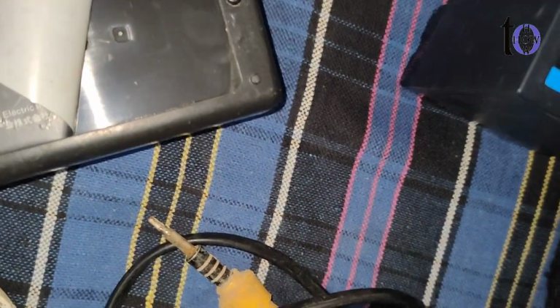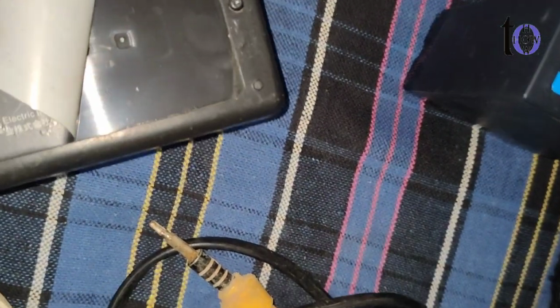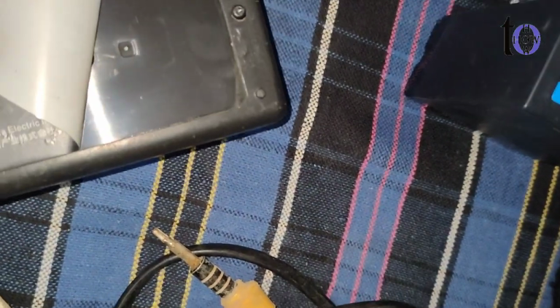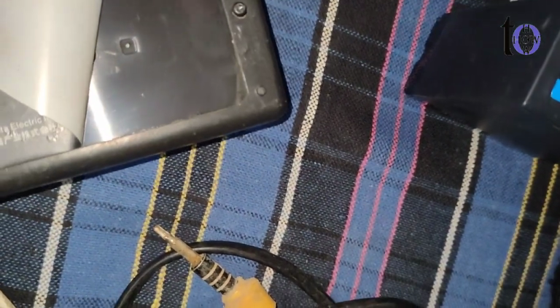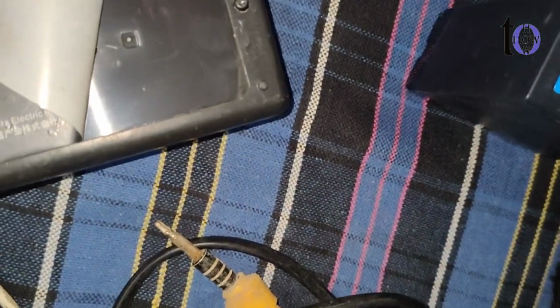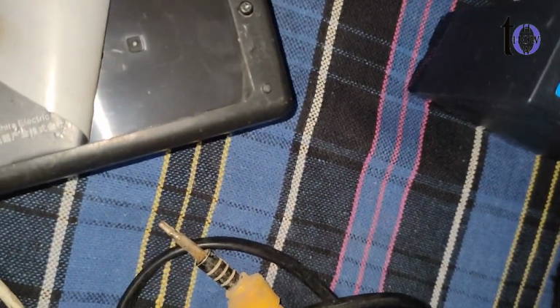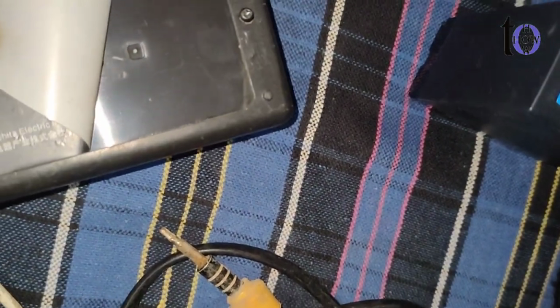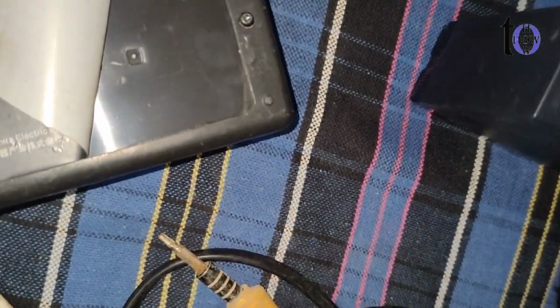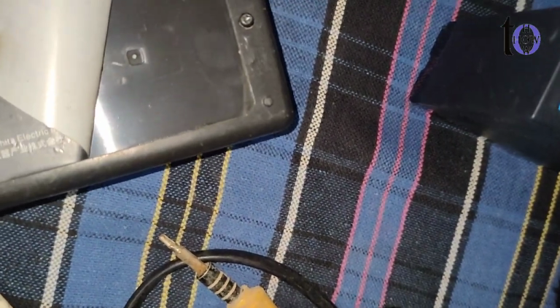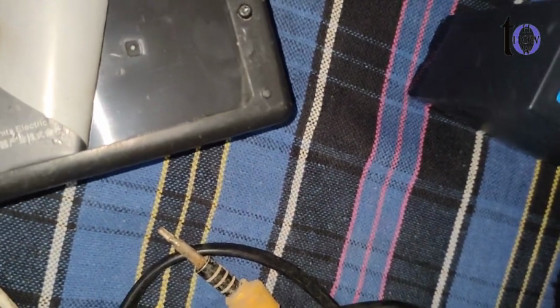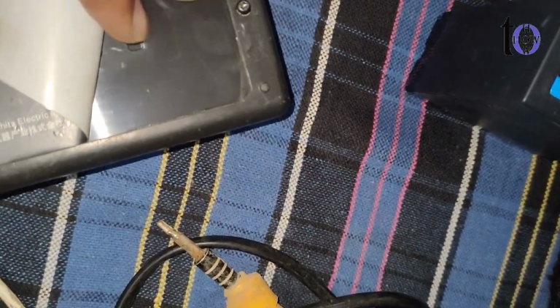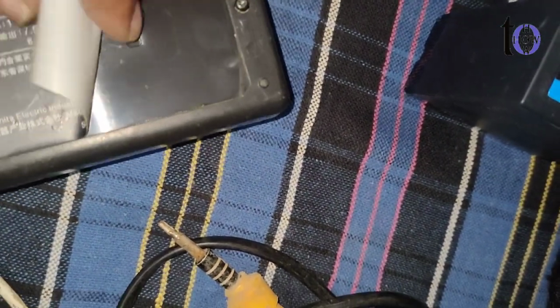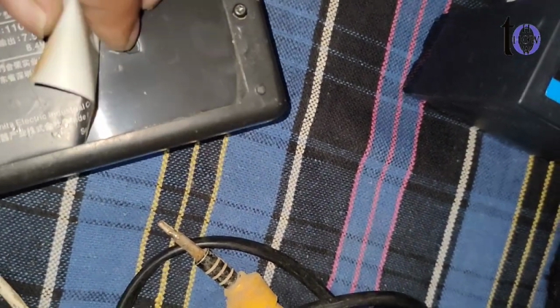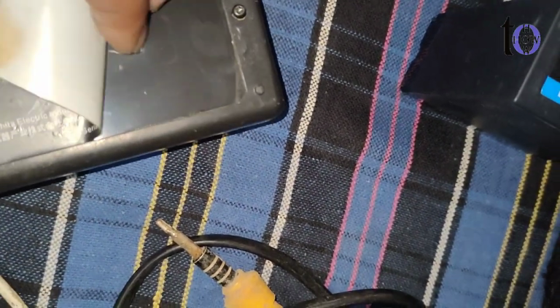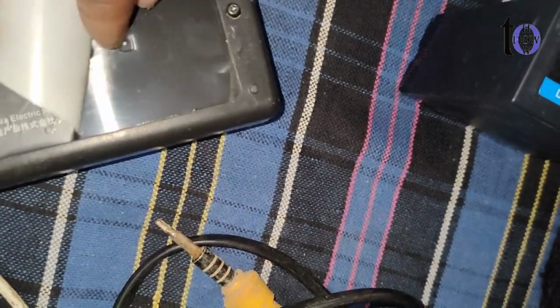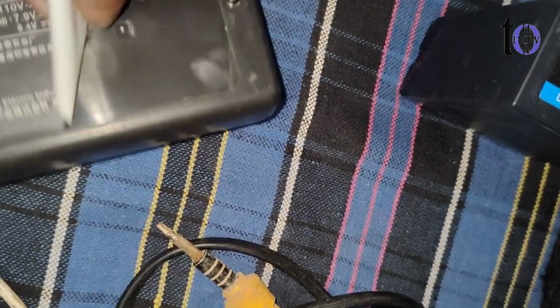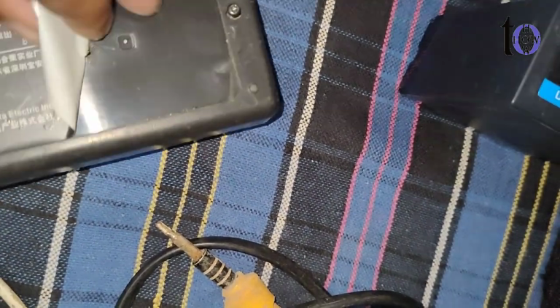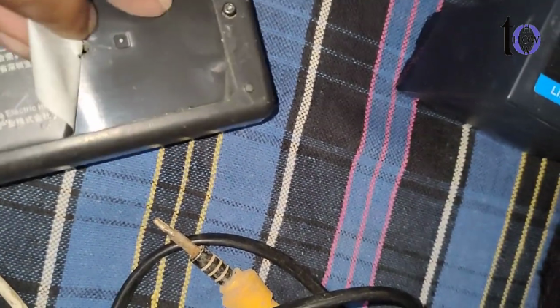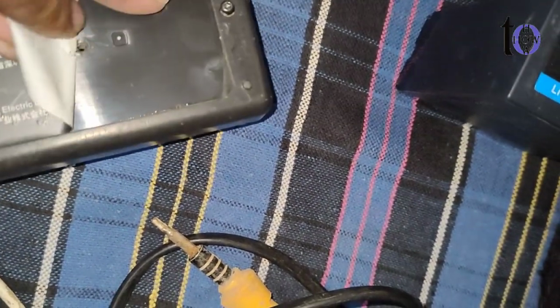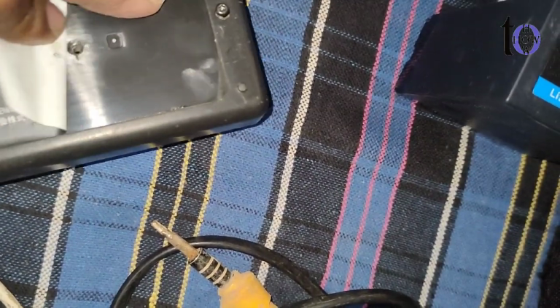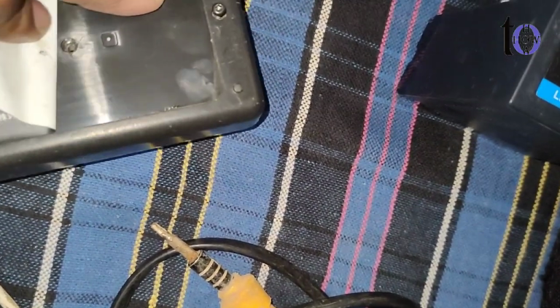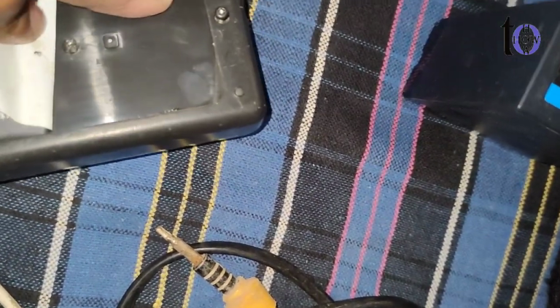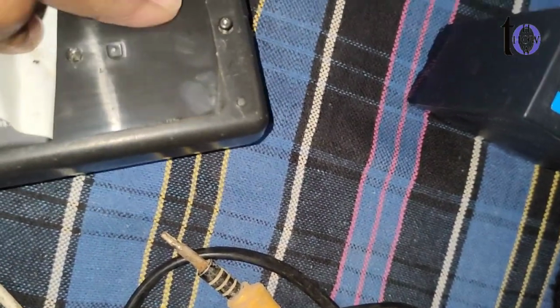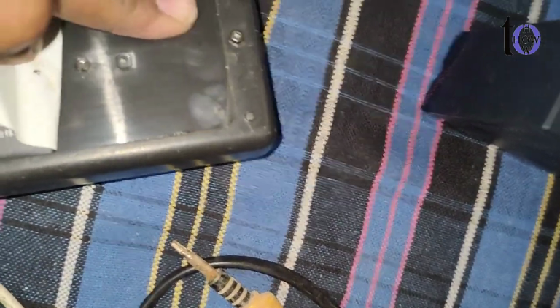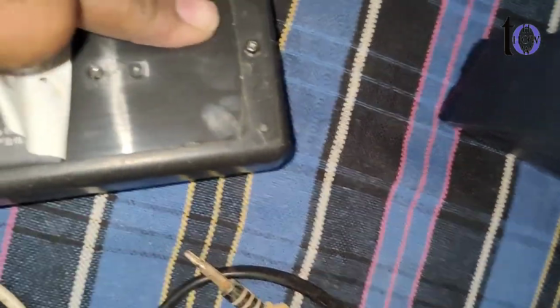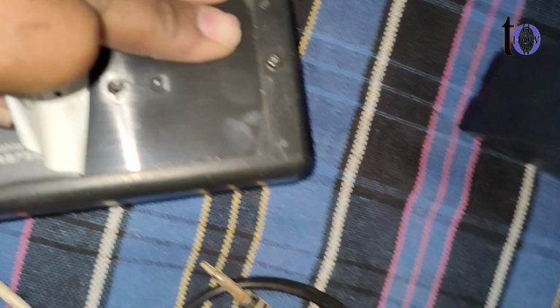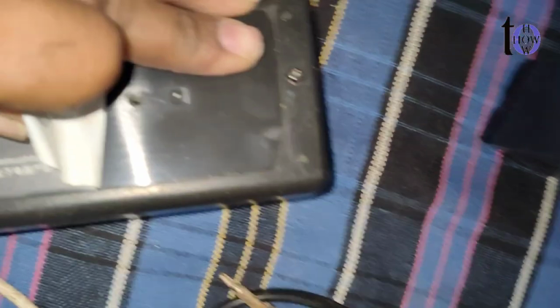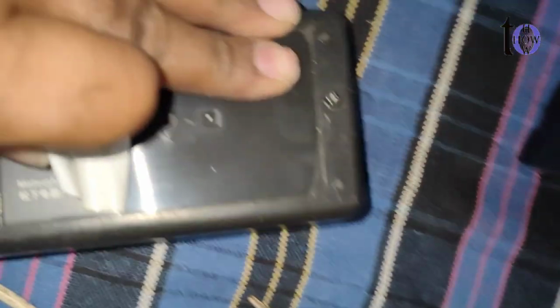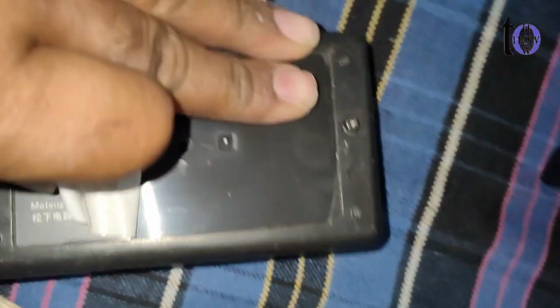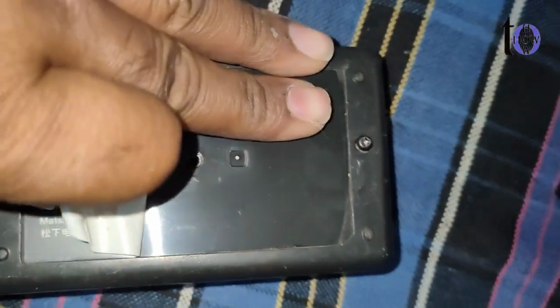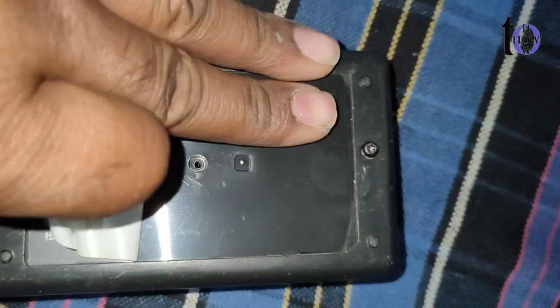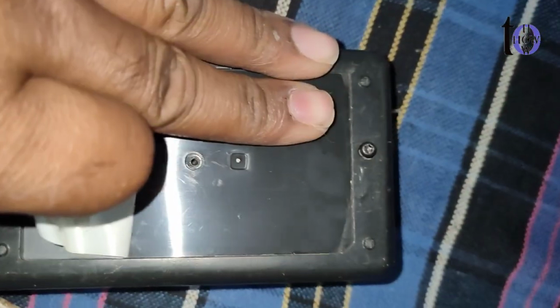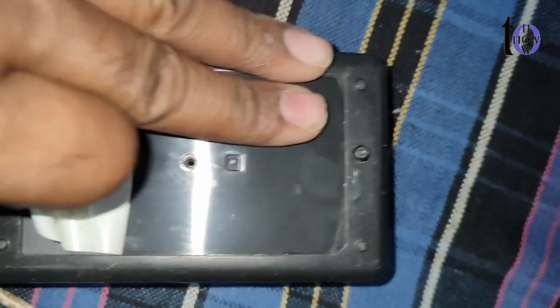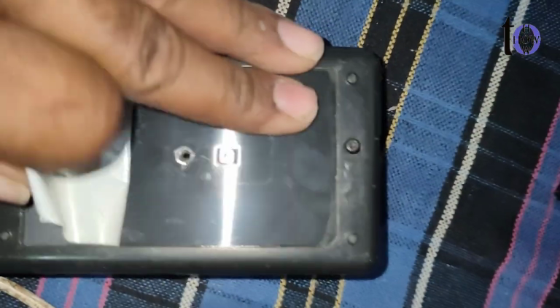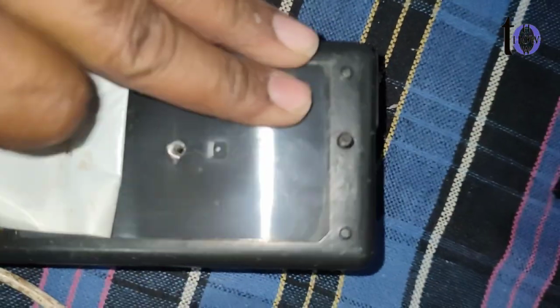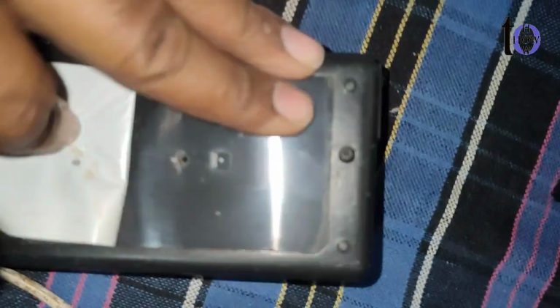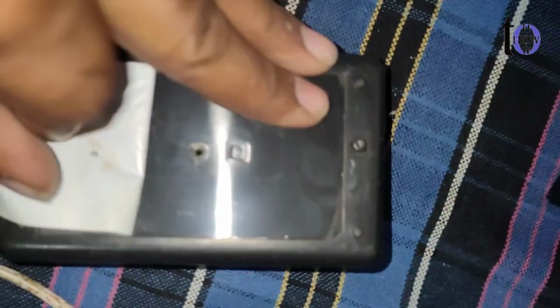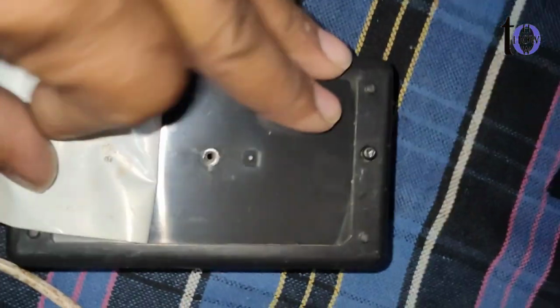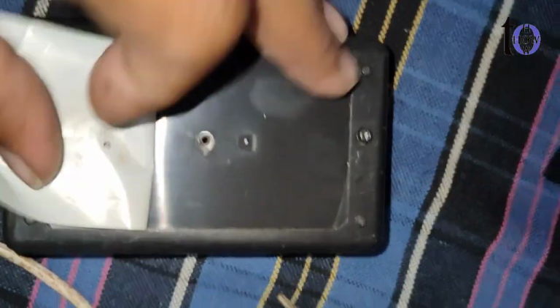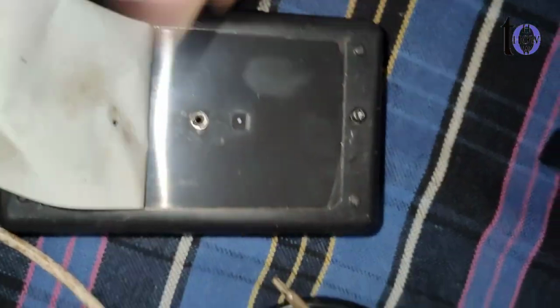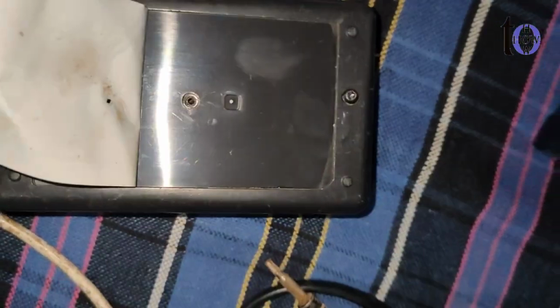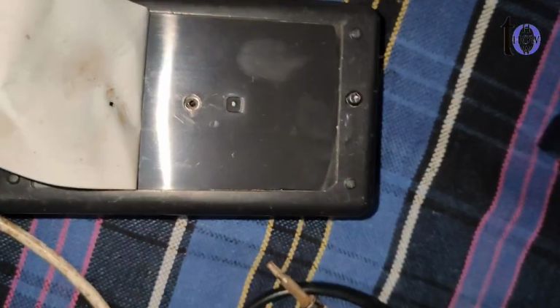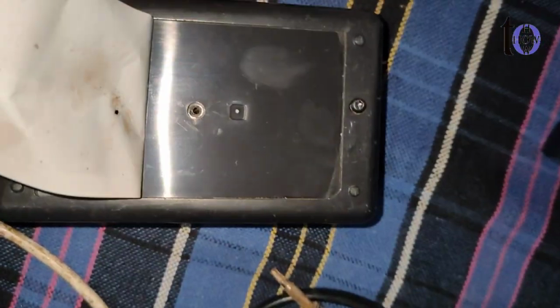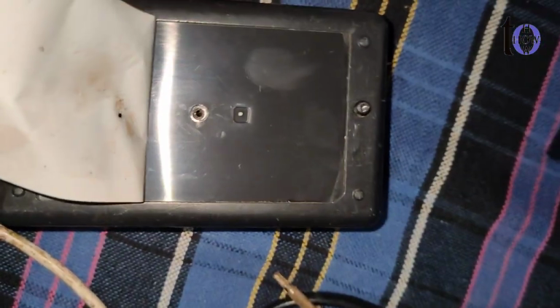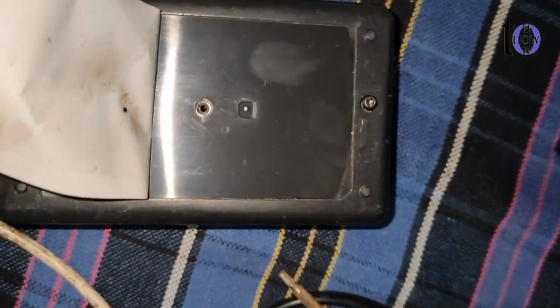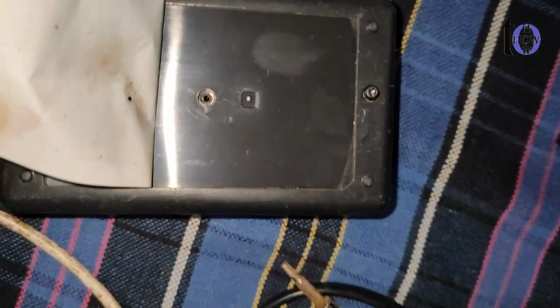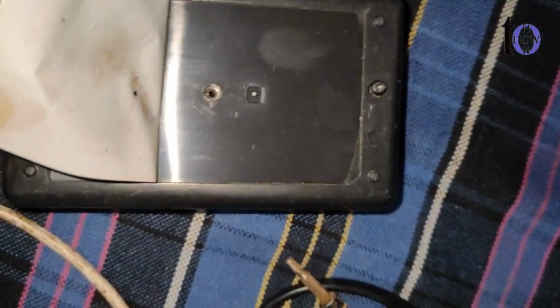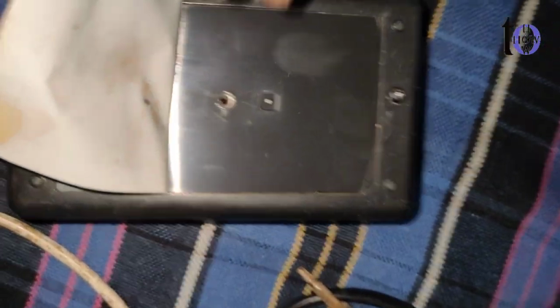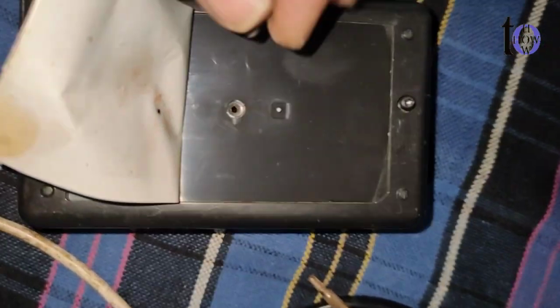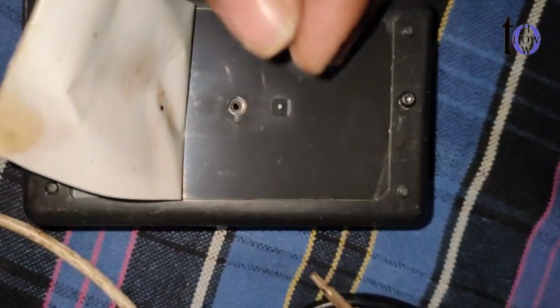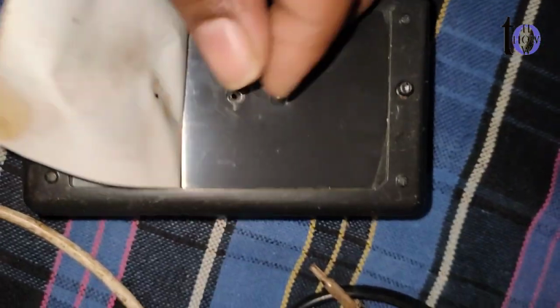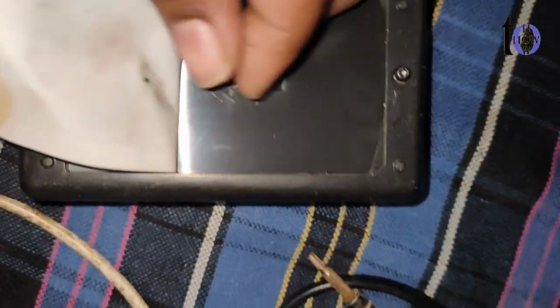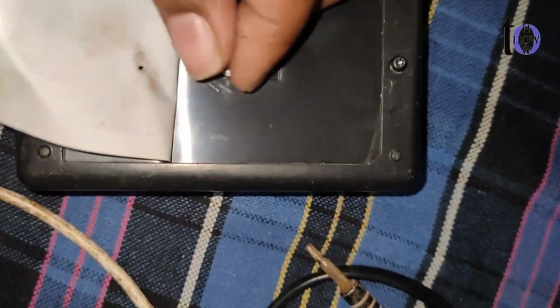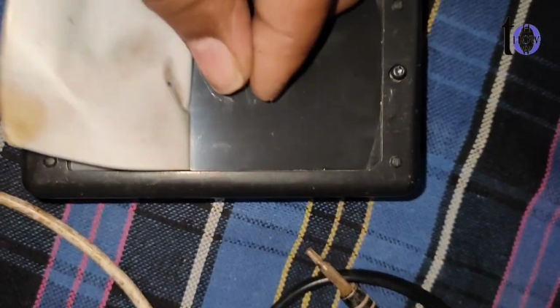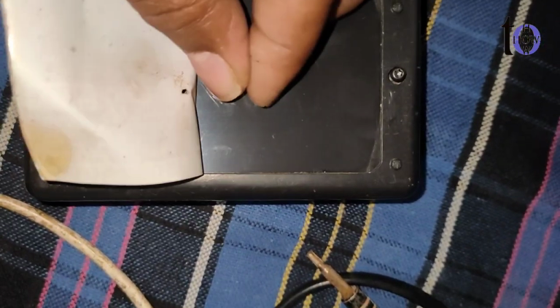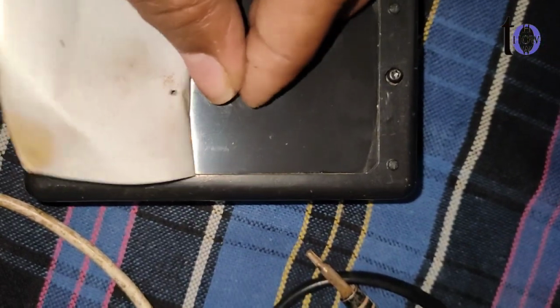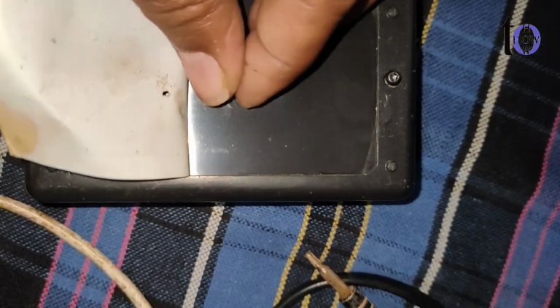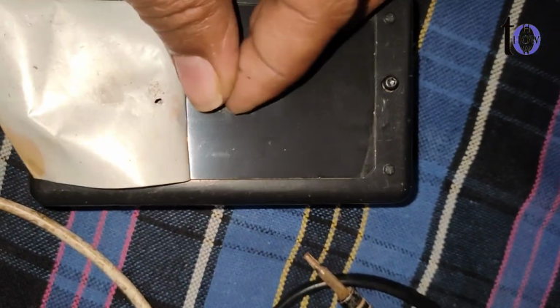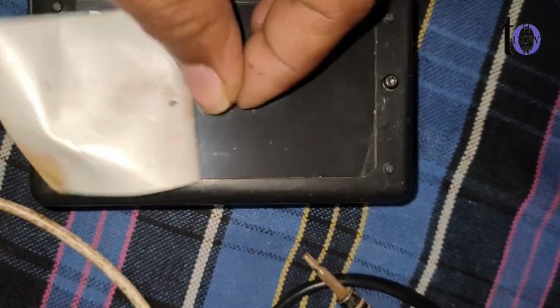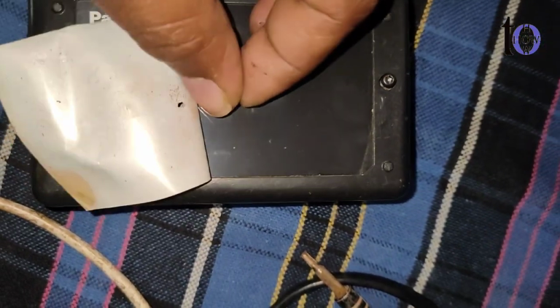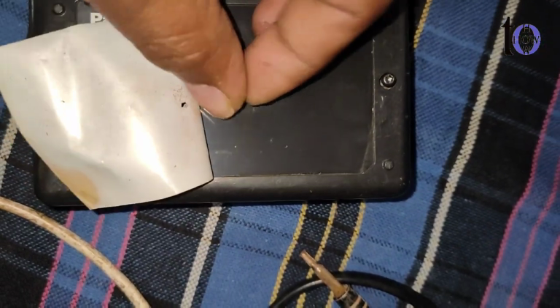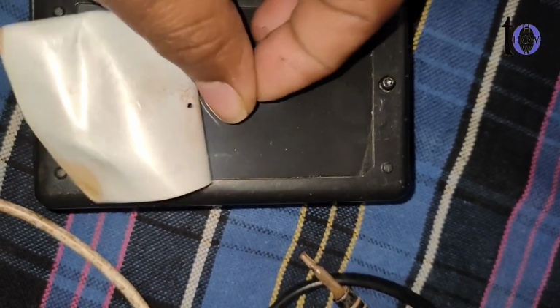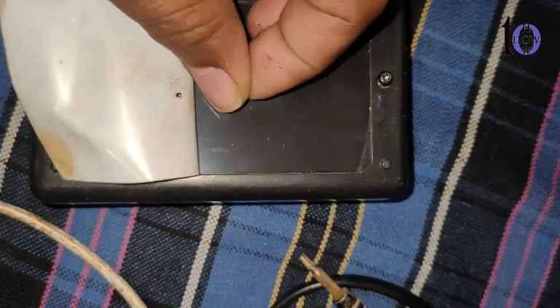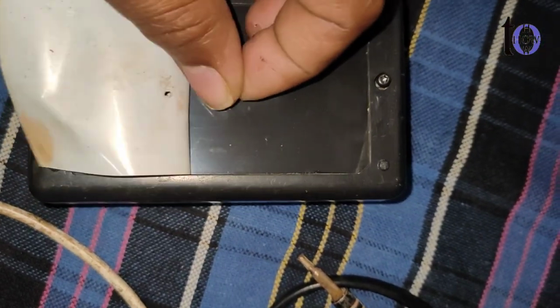Step 7: Test the charger — reassemble the charger and test it to verify that the soldering has resolved the dry solder problem.